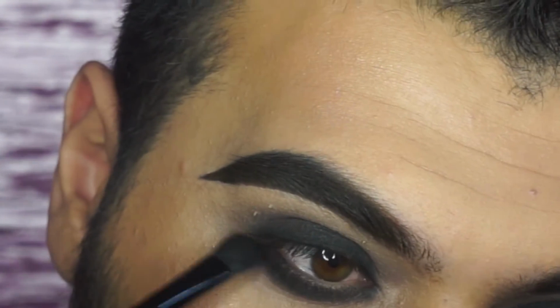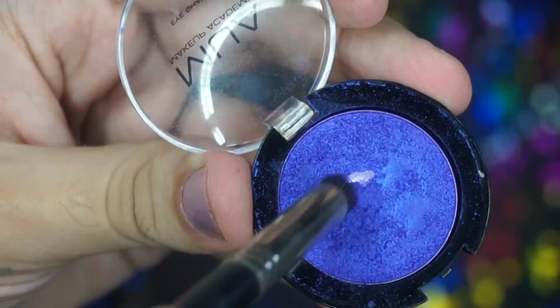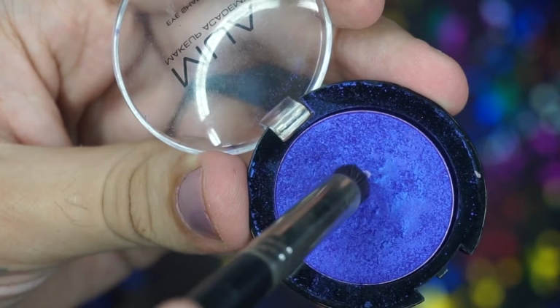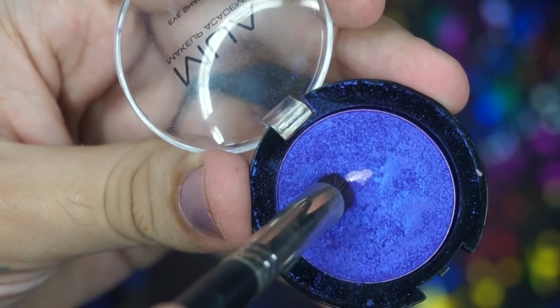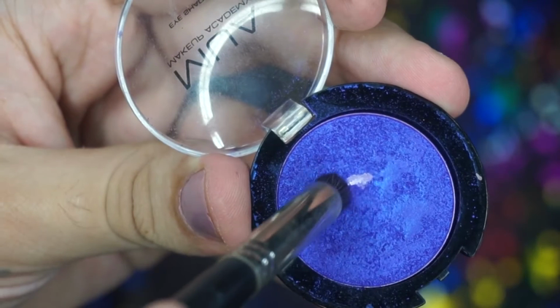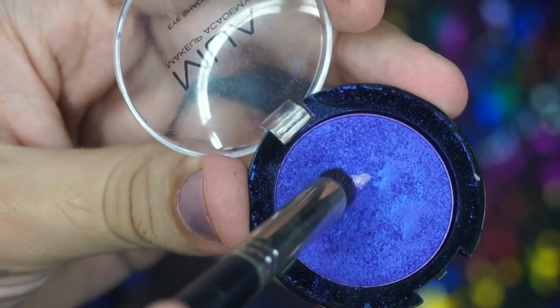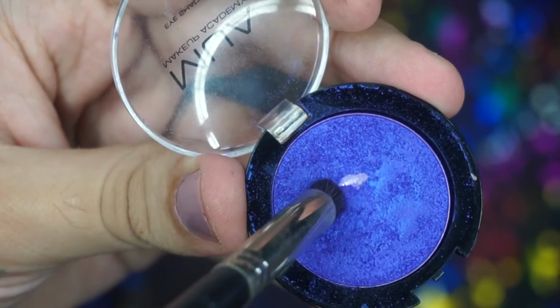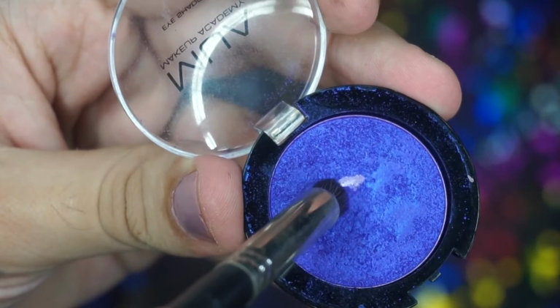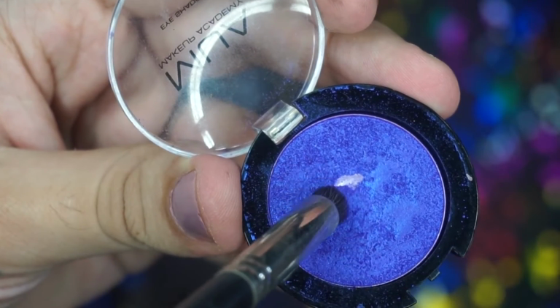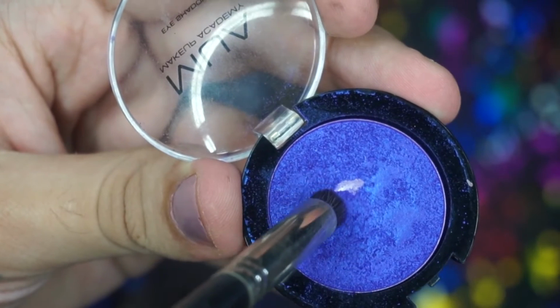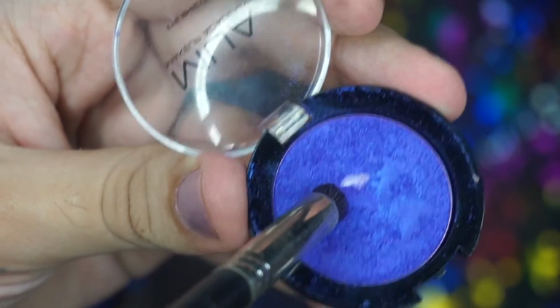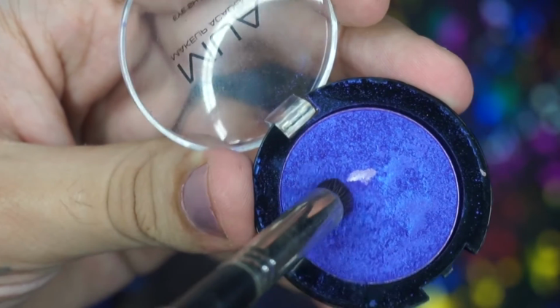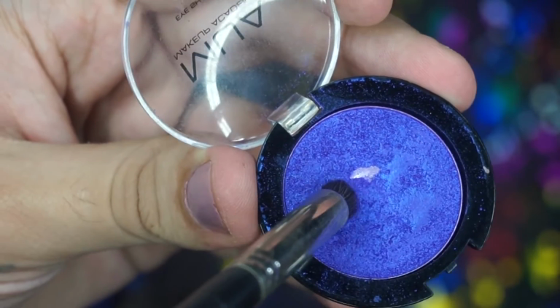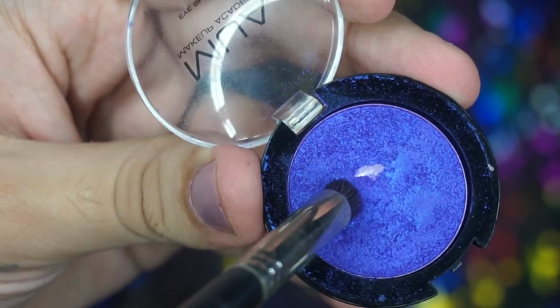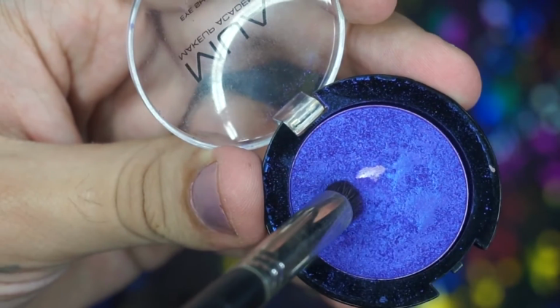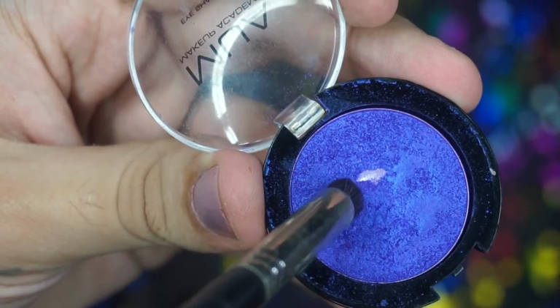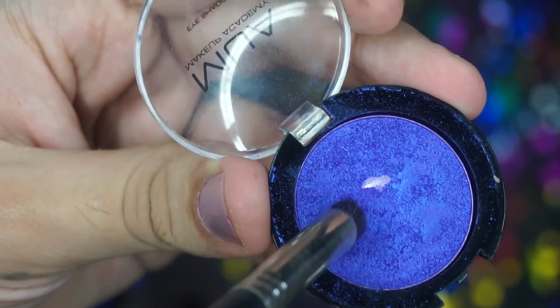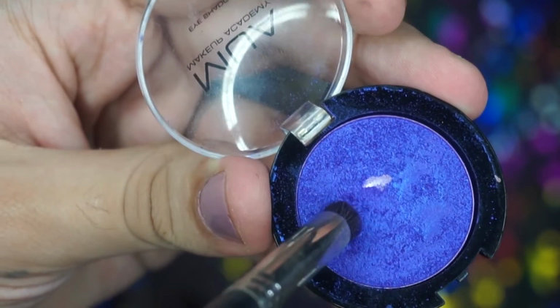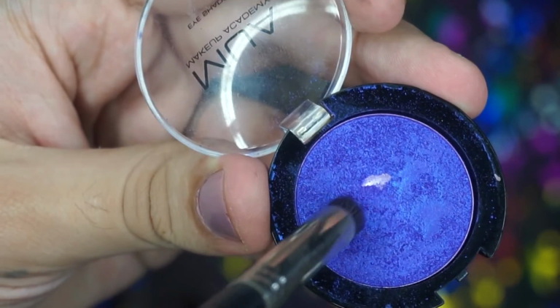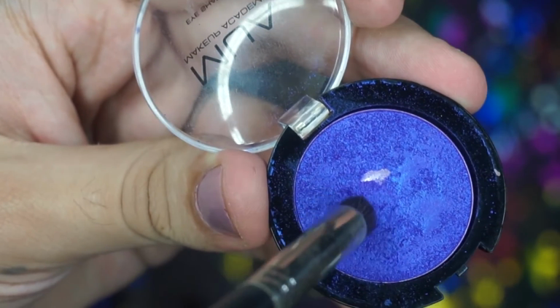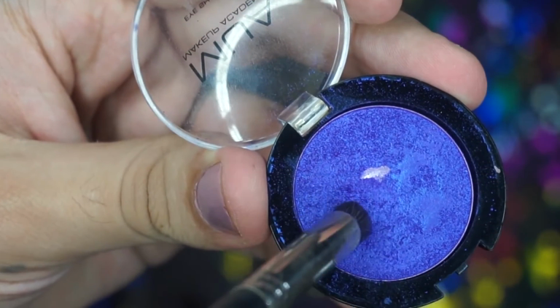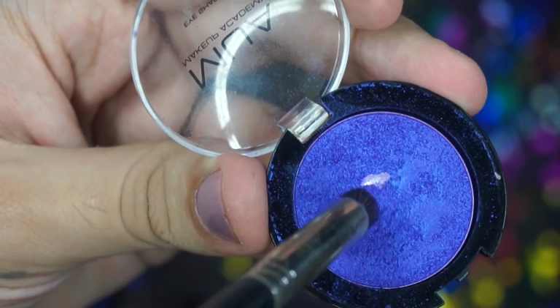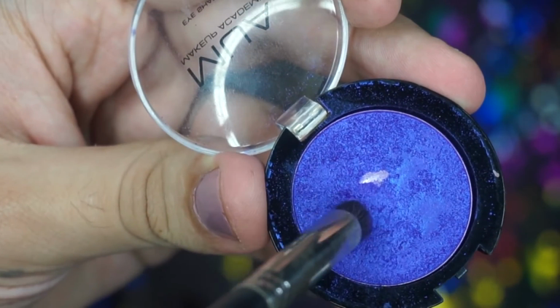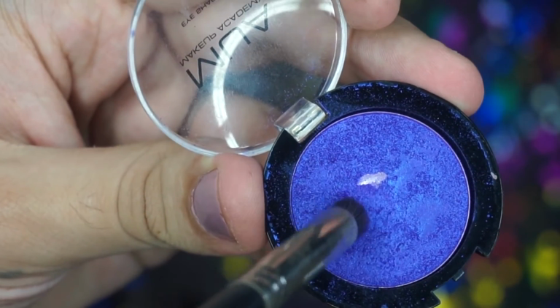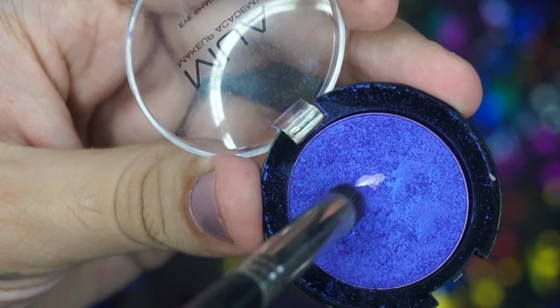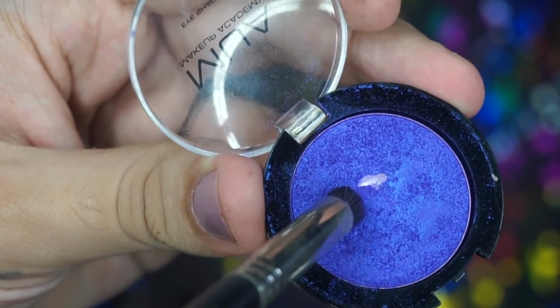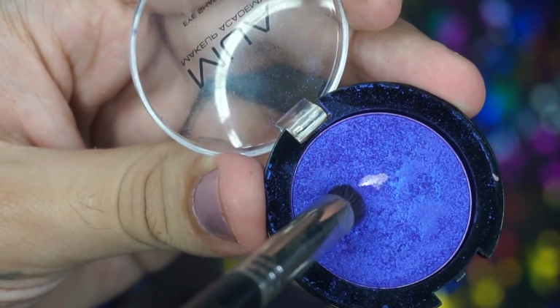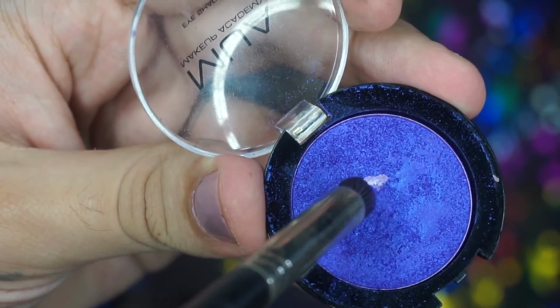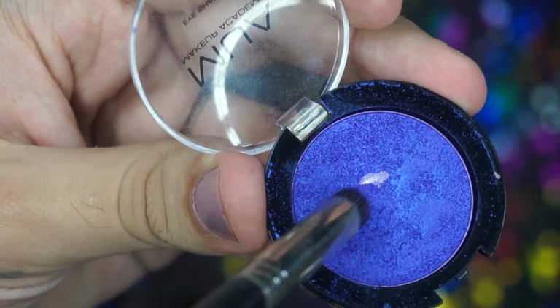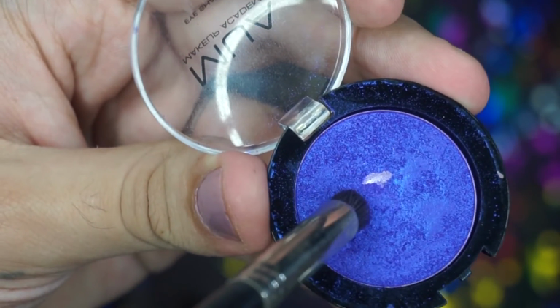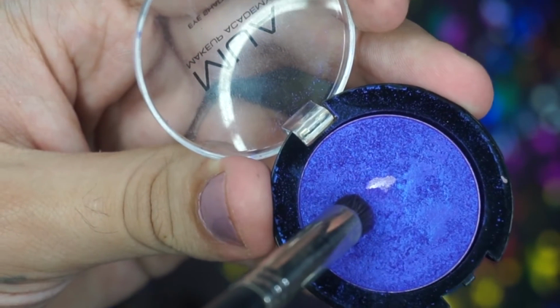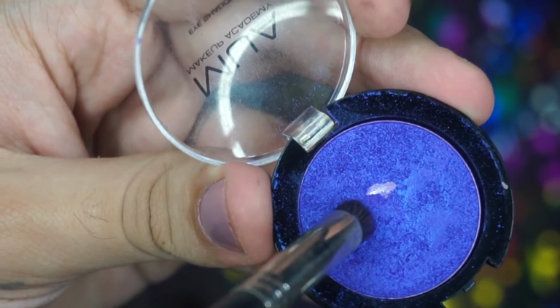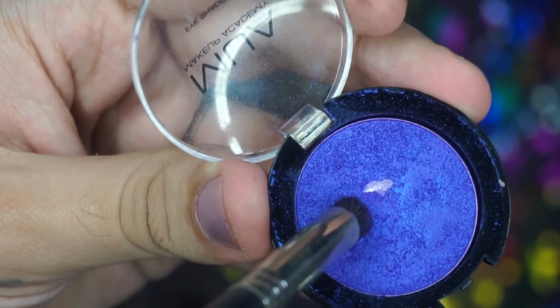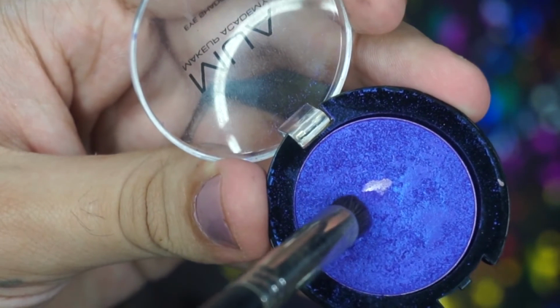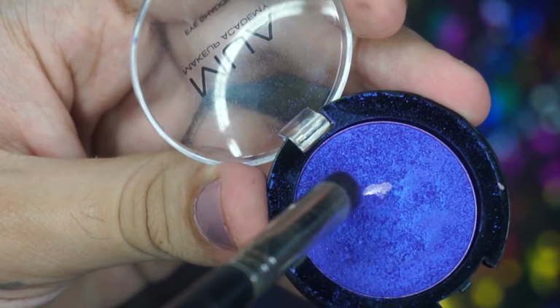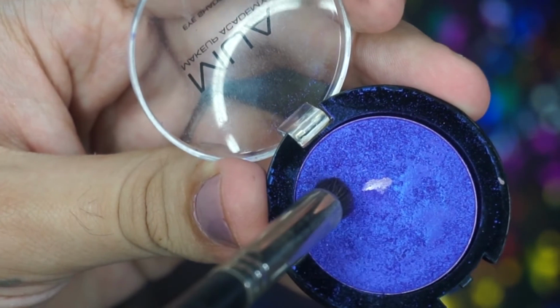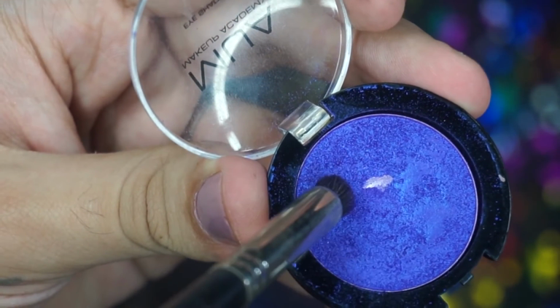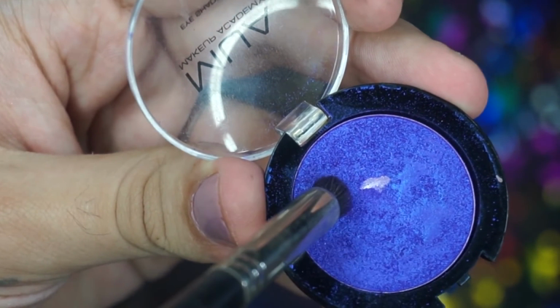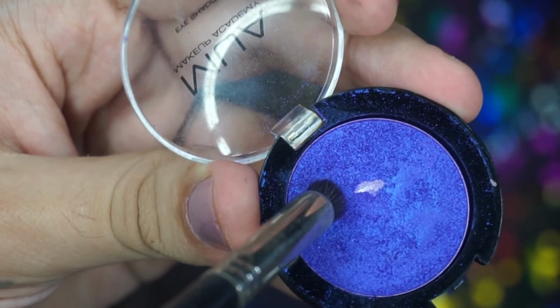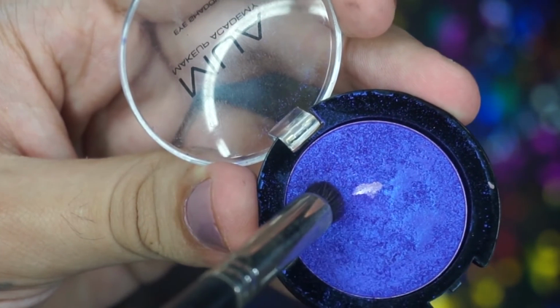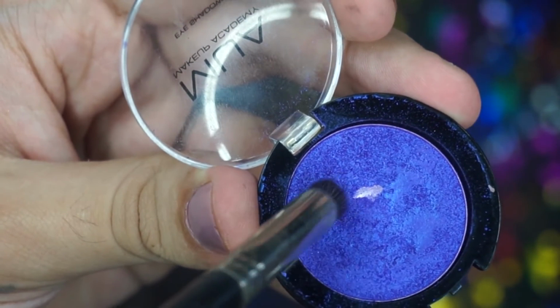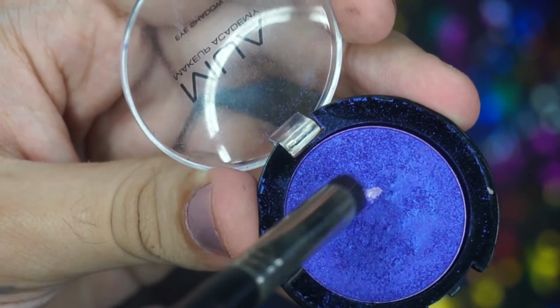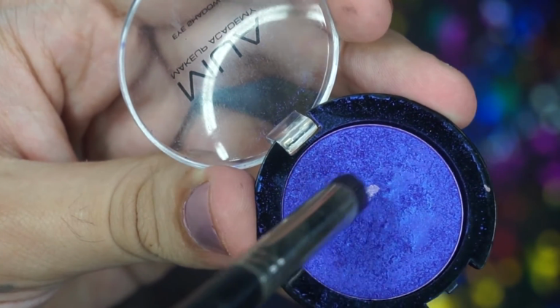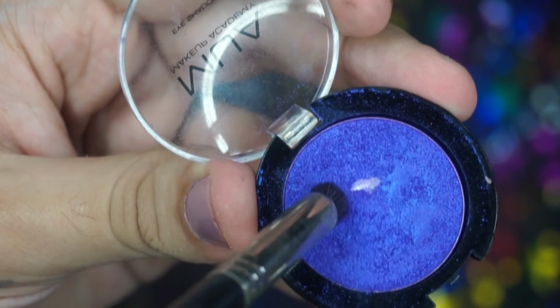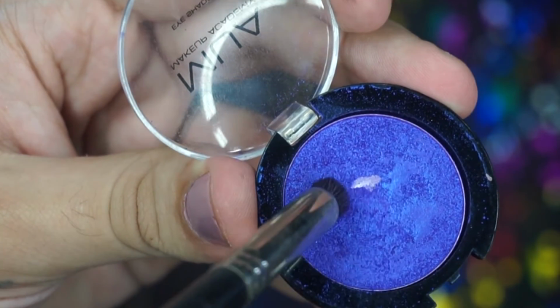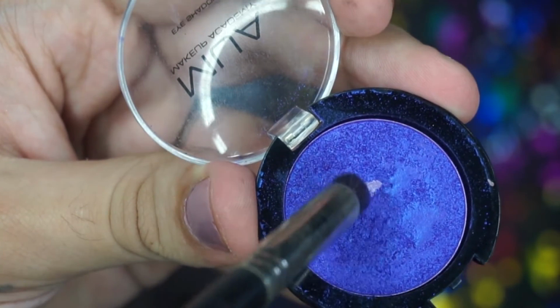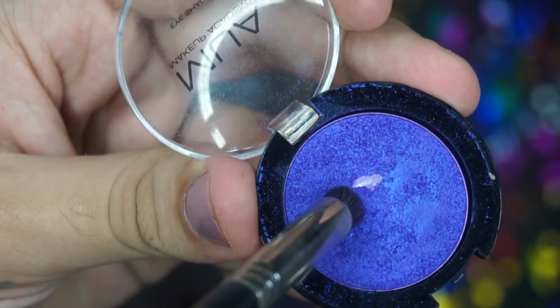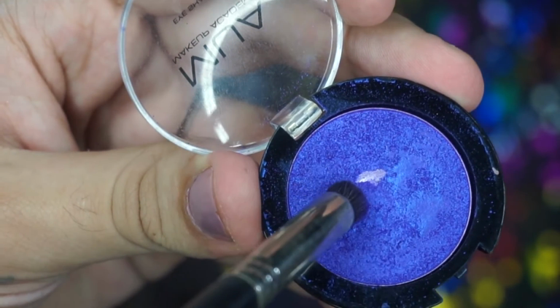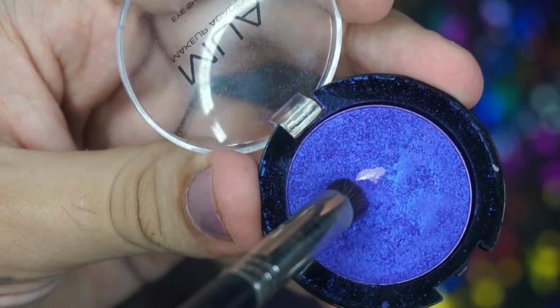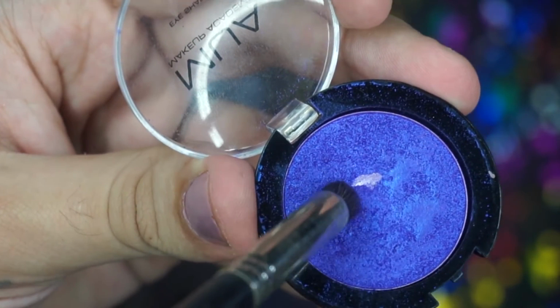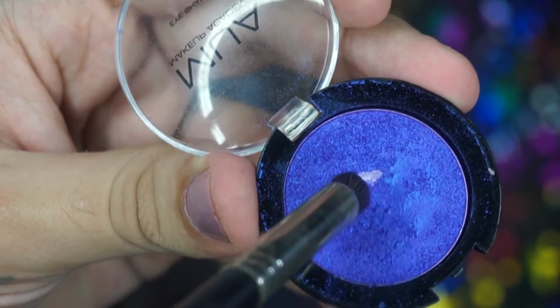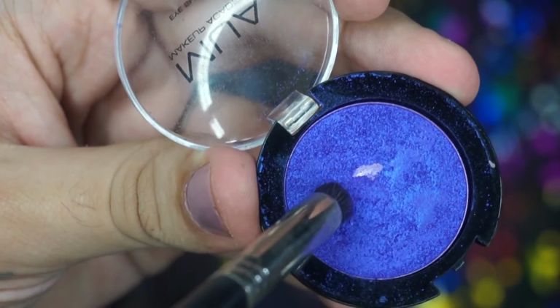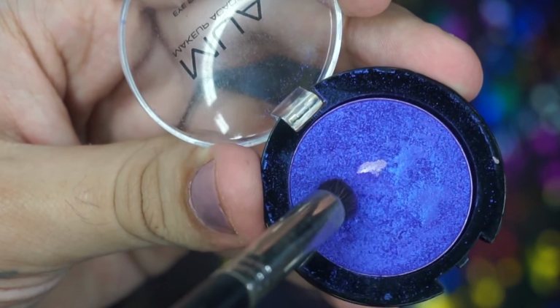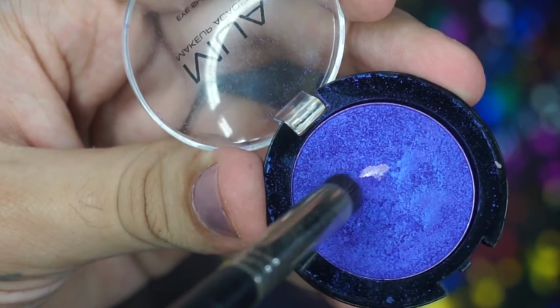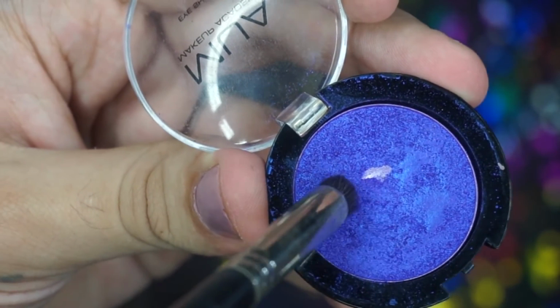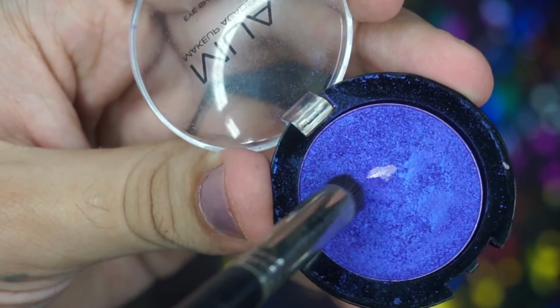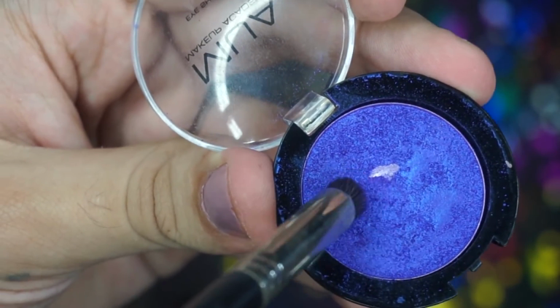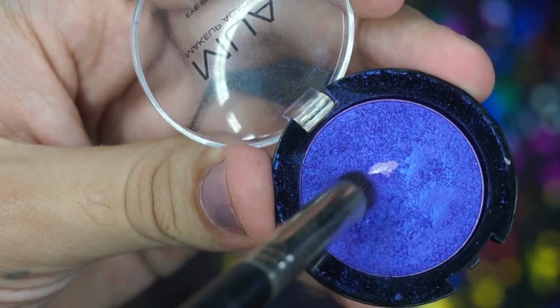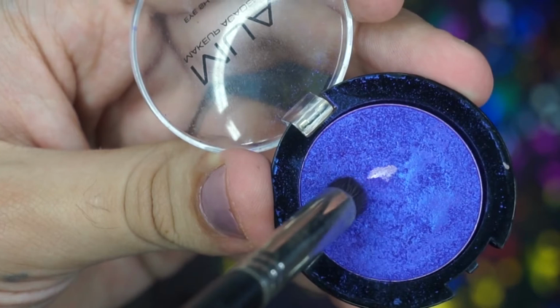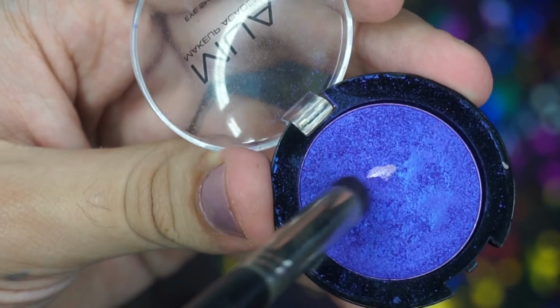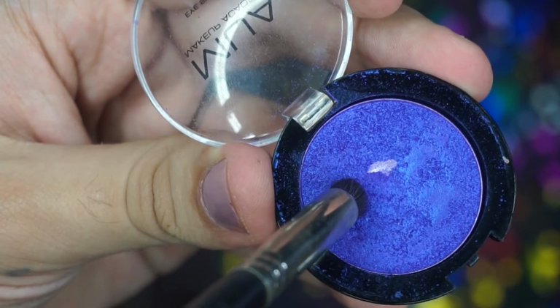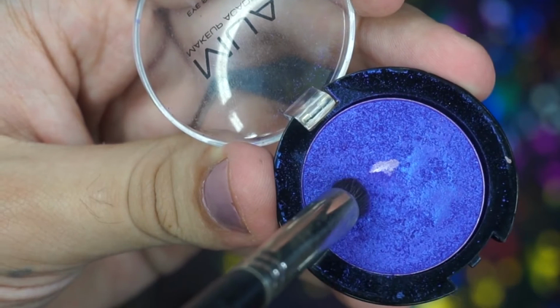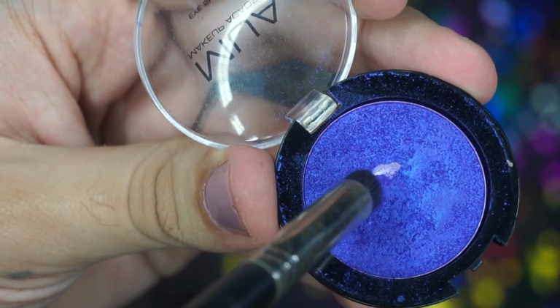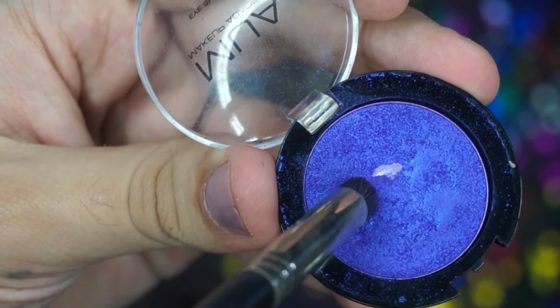I'll be applying in my inner corner this beautiful dual chromatic eyeshadow from MUA, using my Inglot 18S brush.